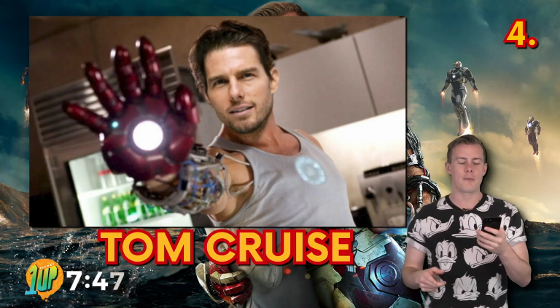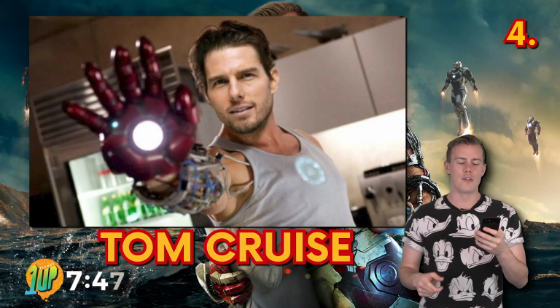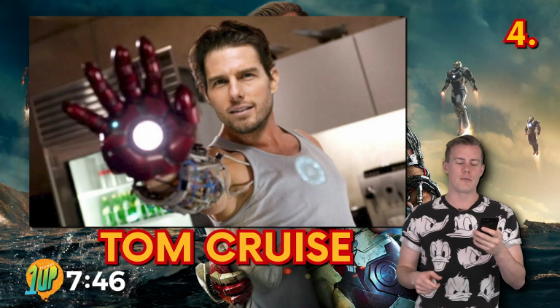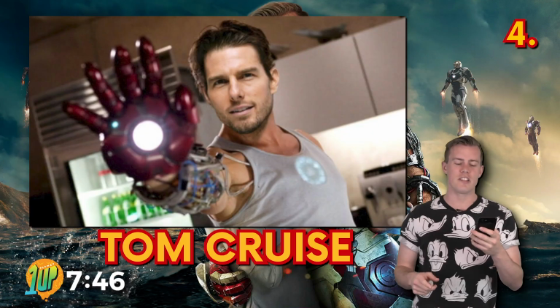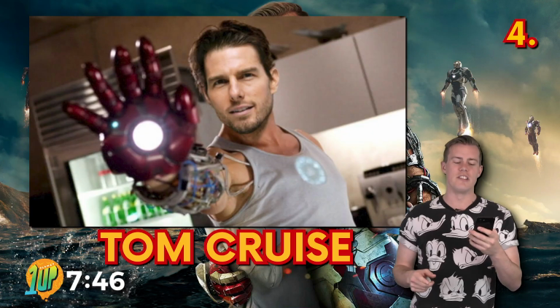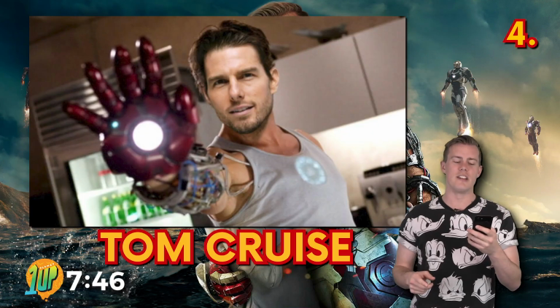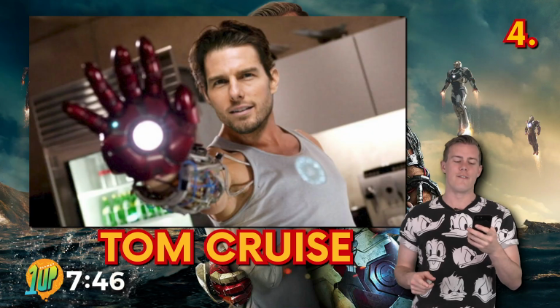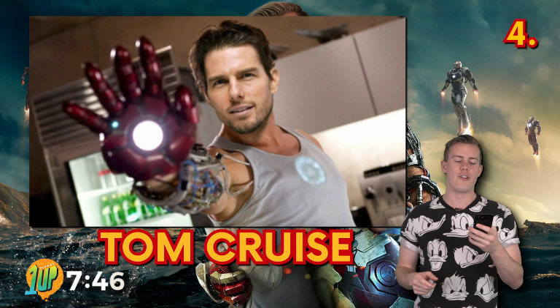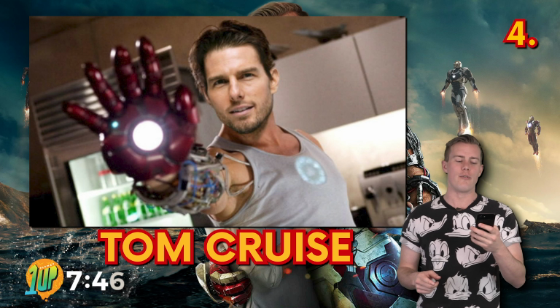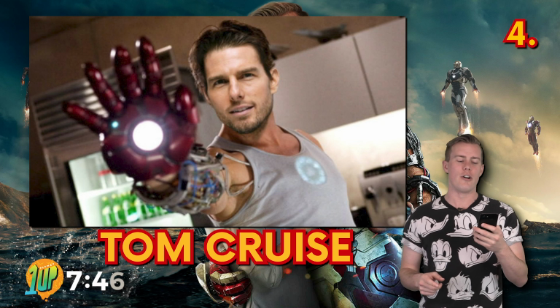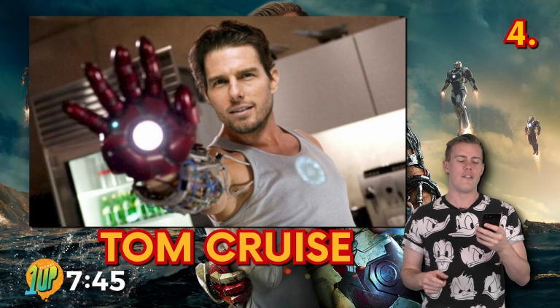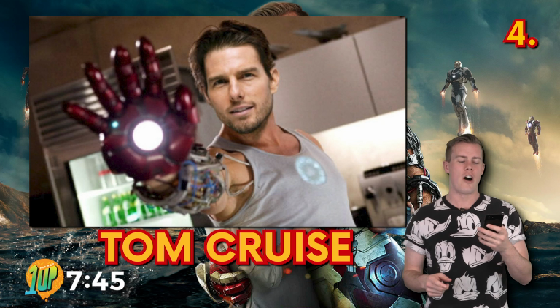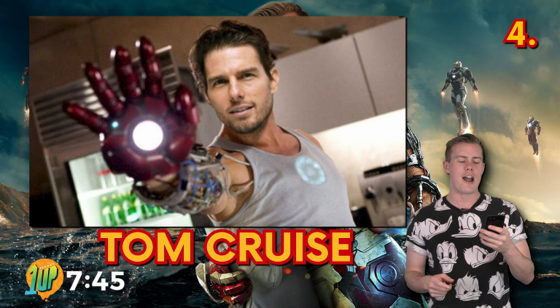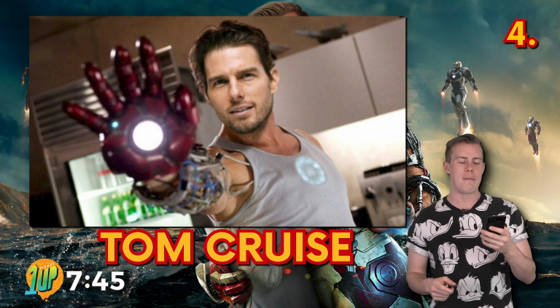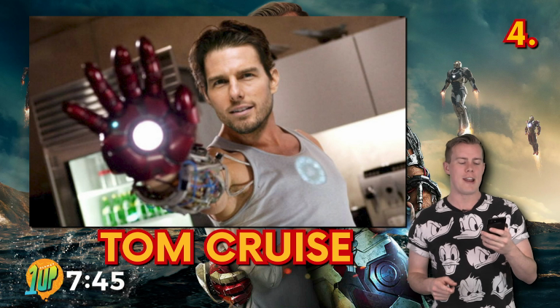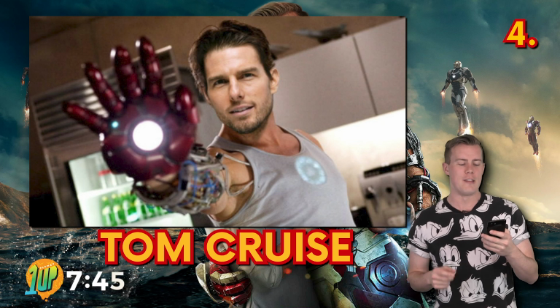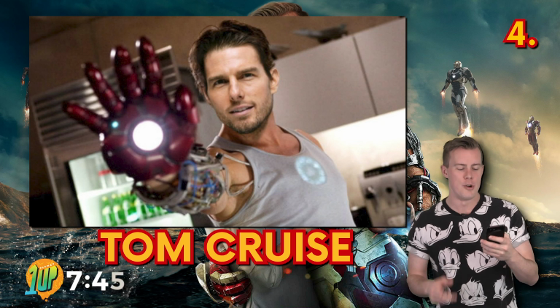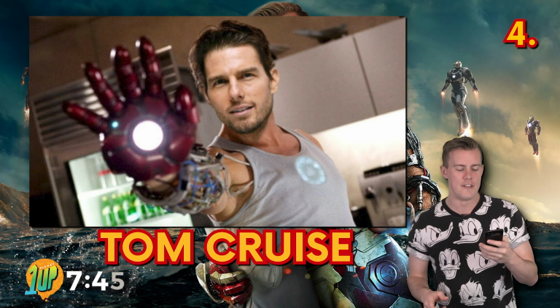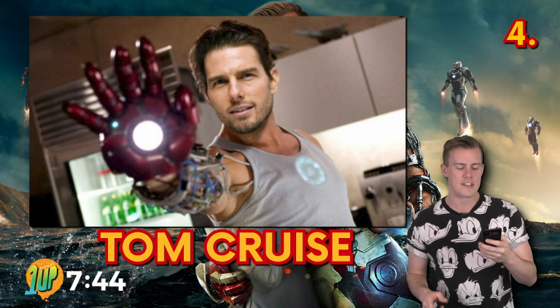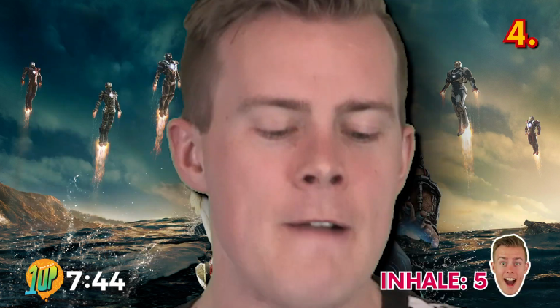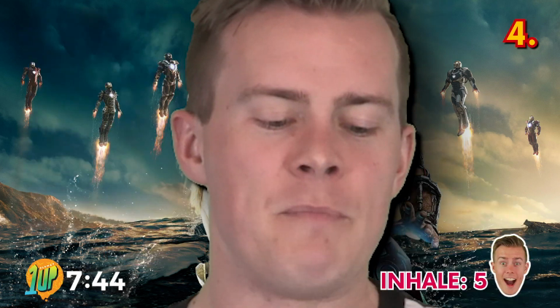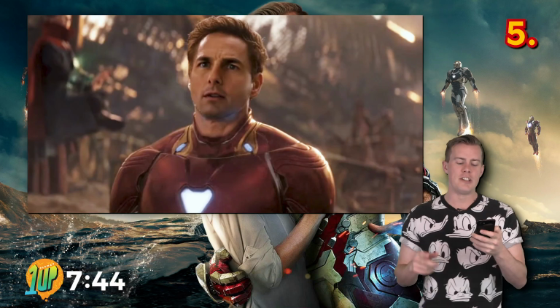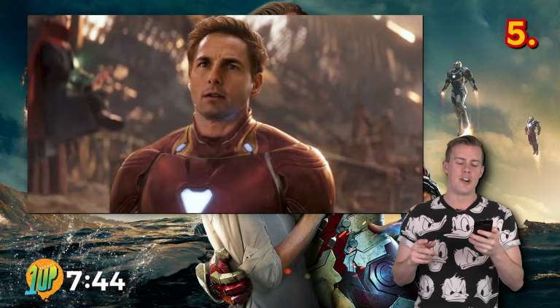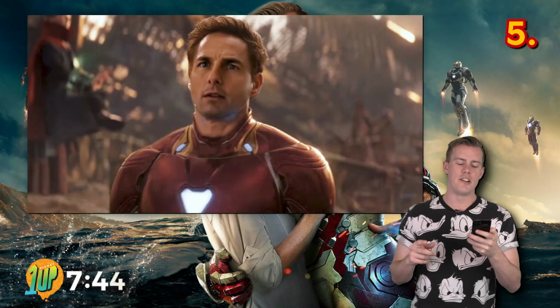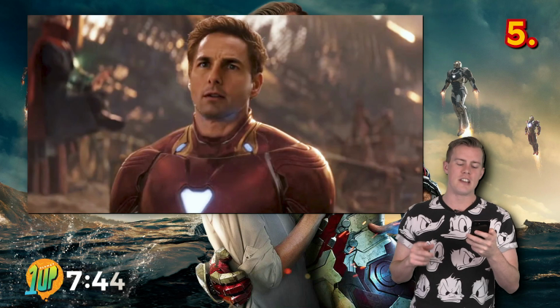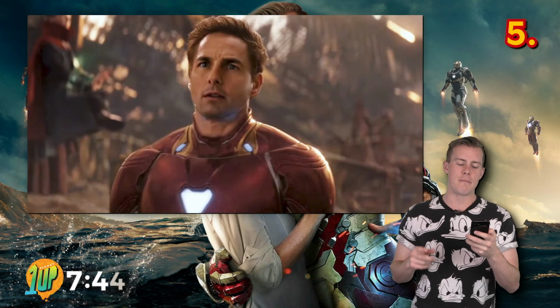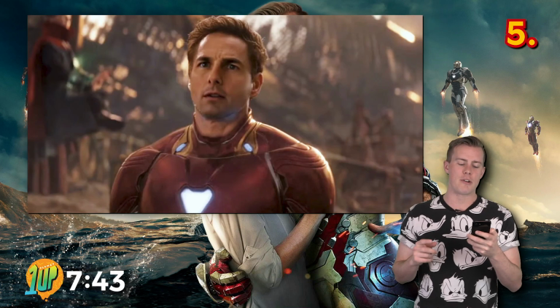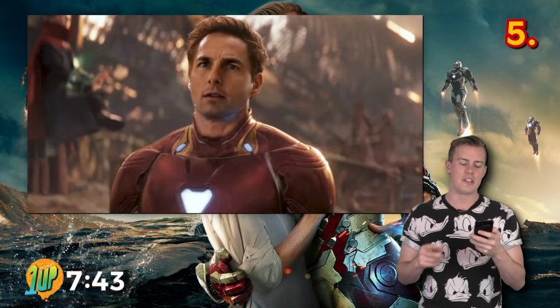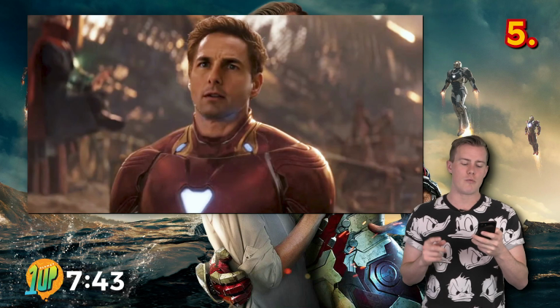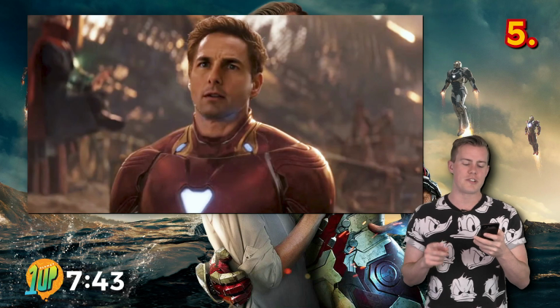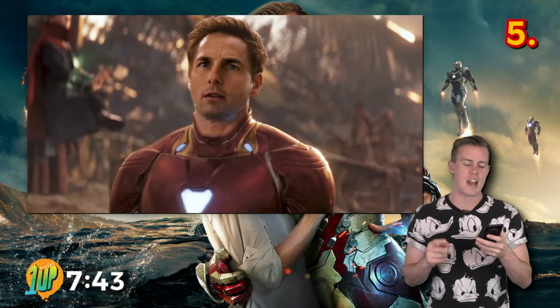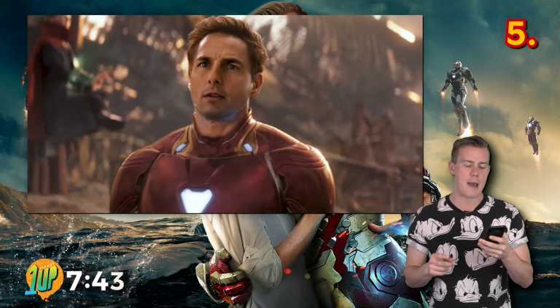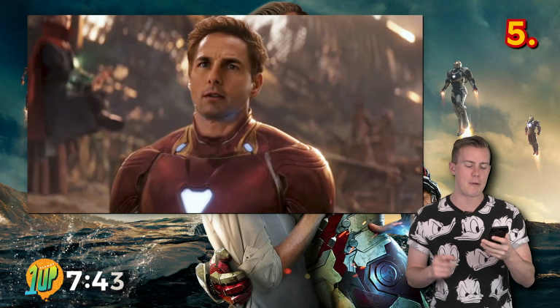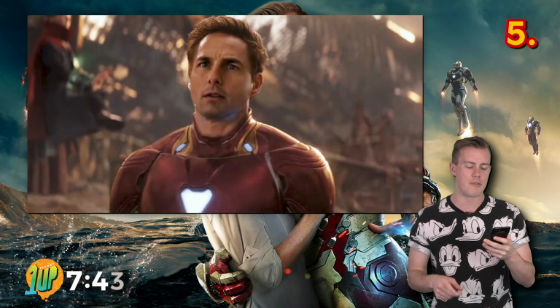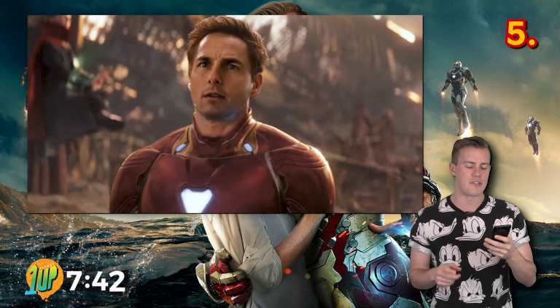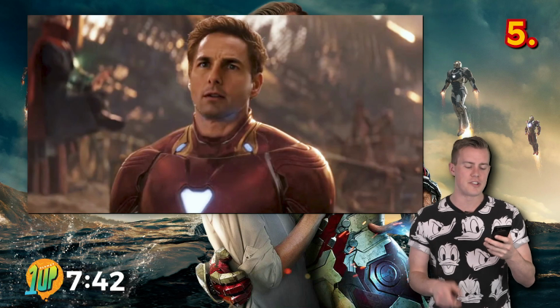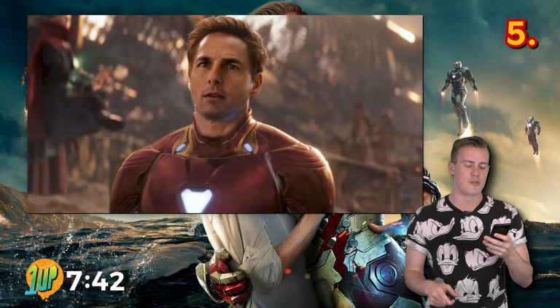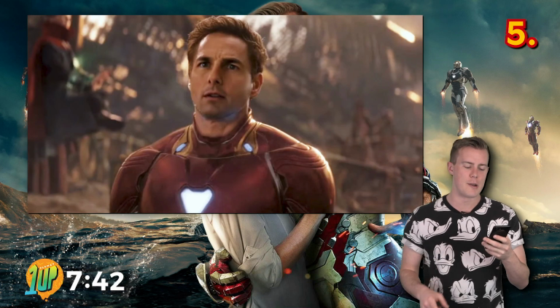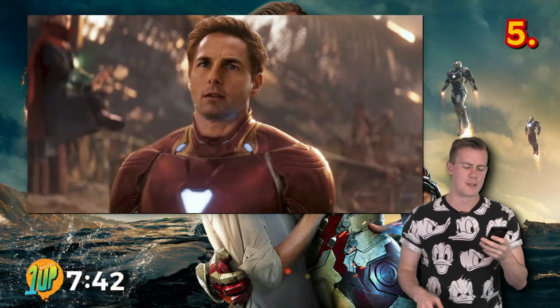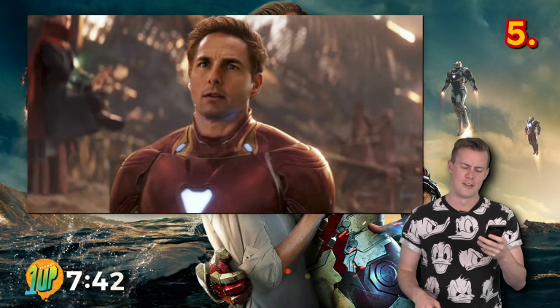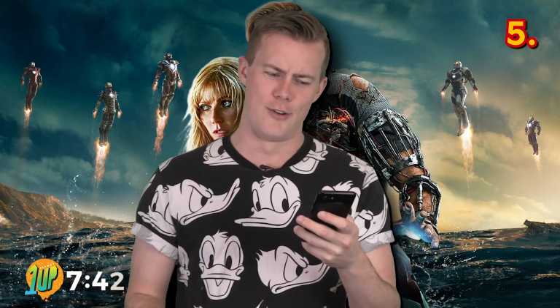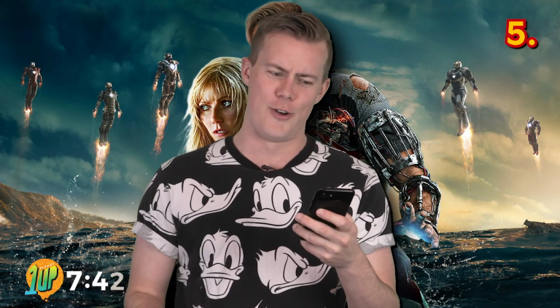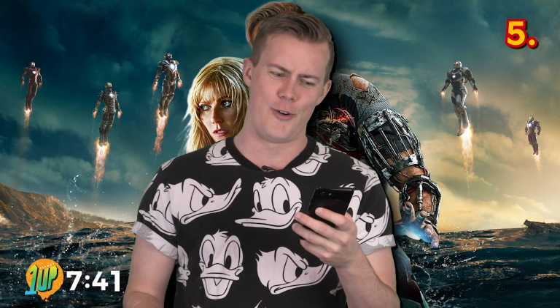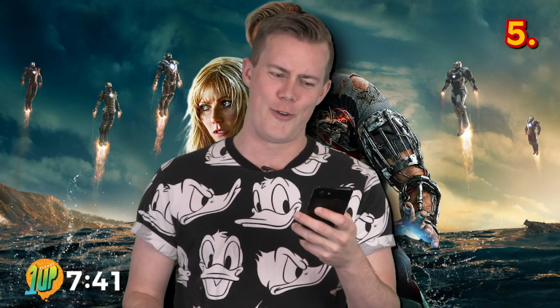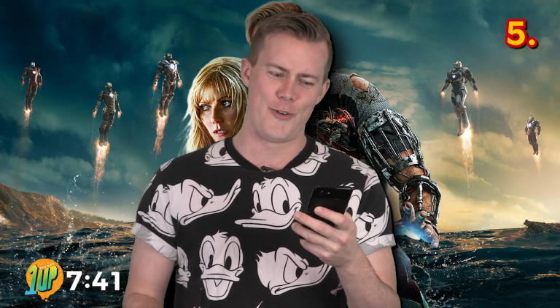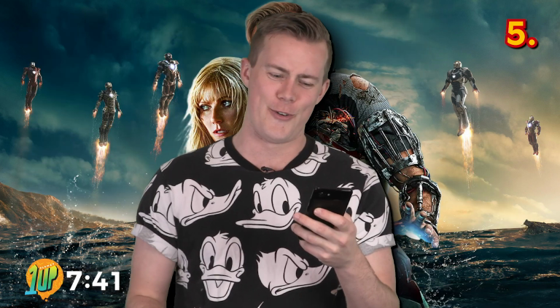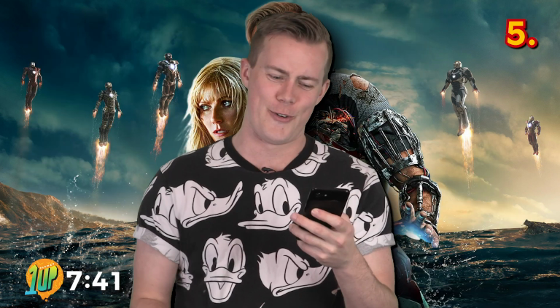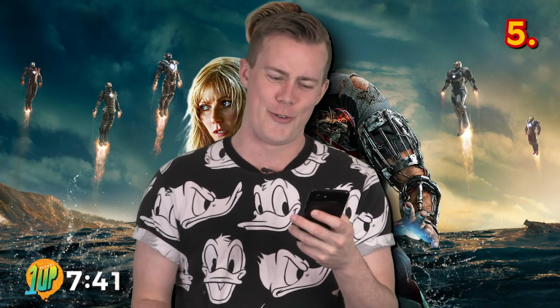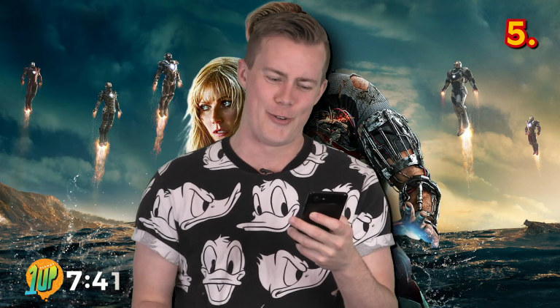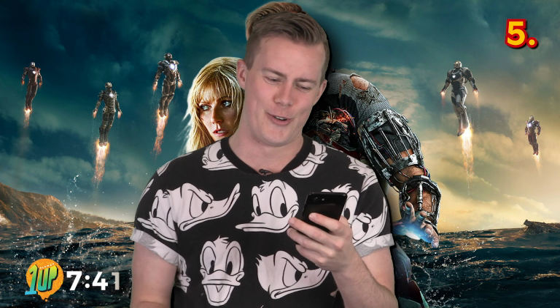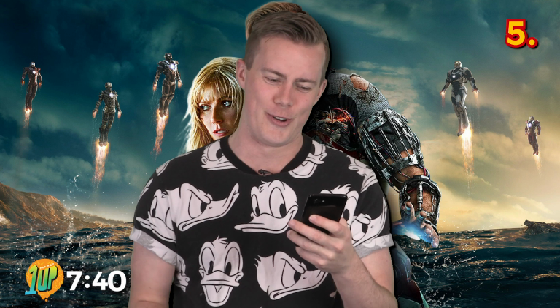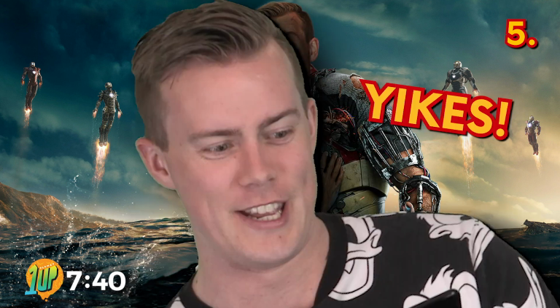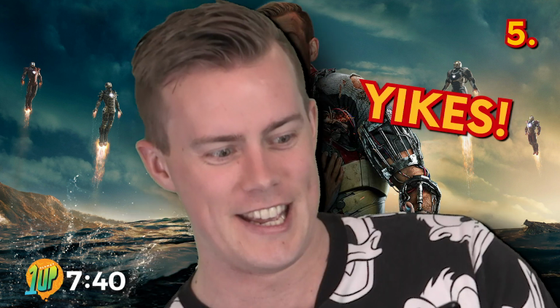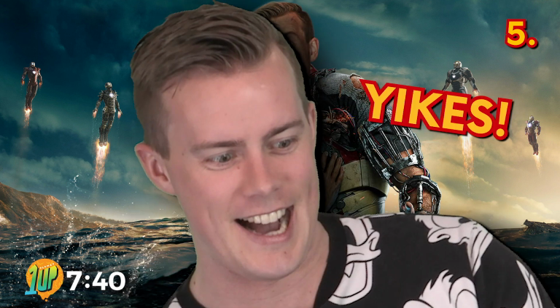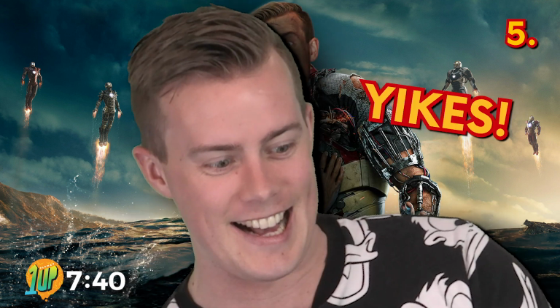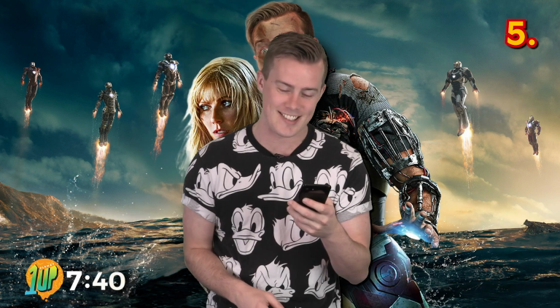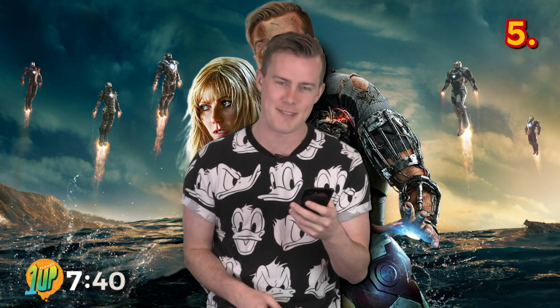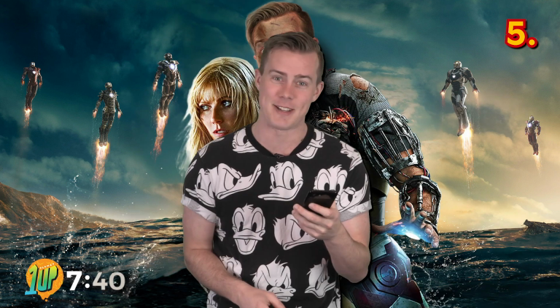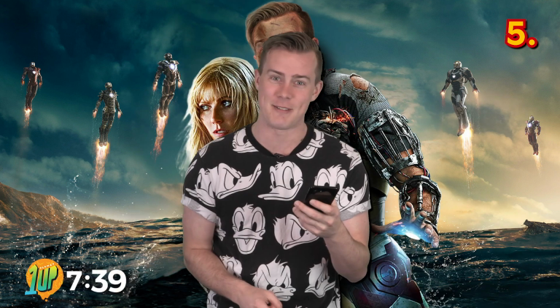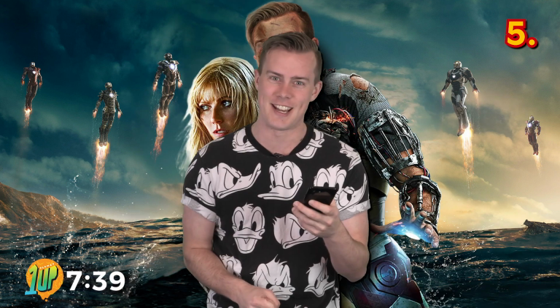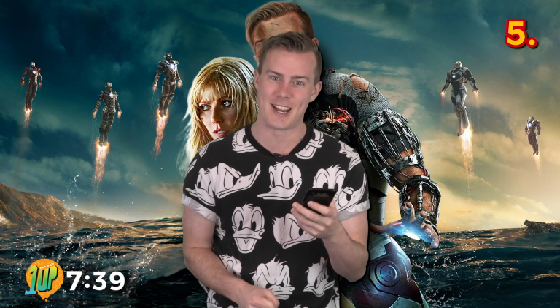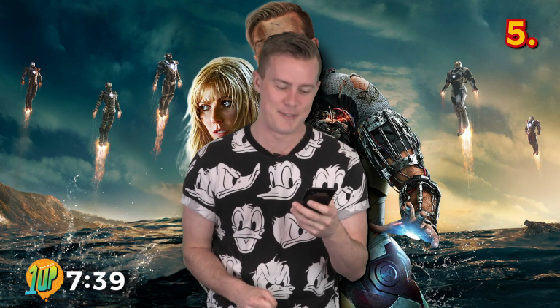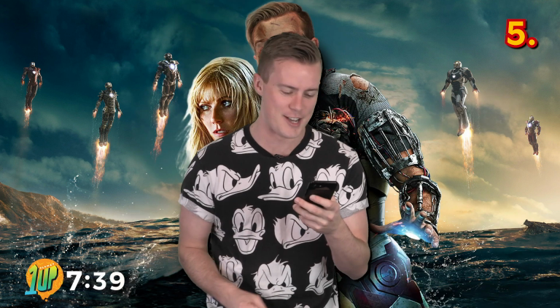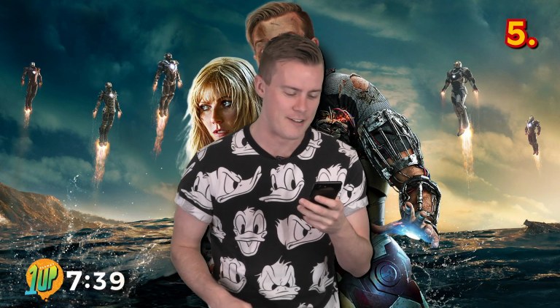Tom Cruise was considered for the role of Iron Man in the movies. He turned it down because he wasn't happy with the script. He must be kicking himself.